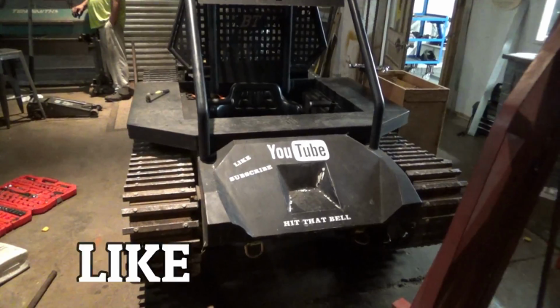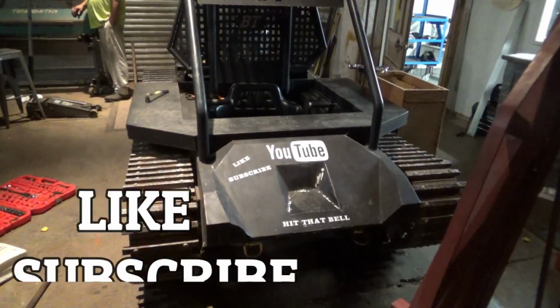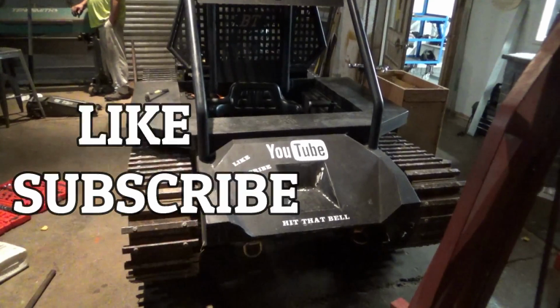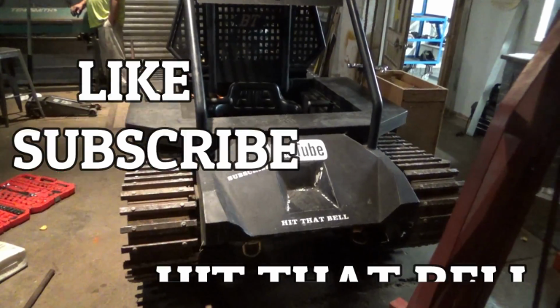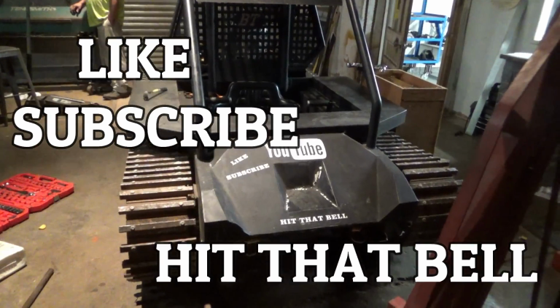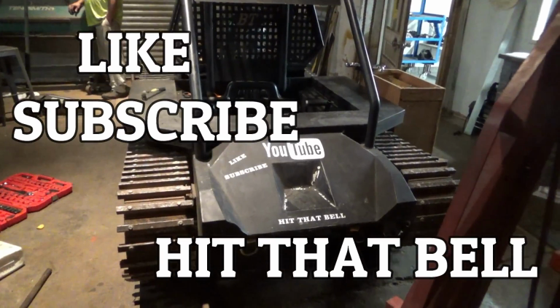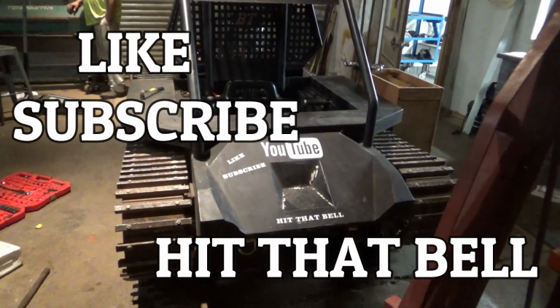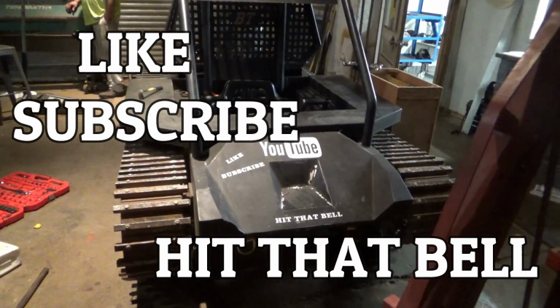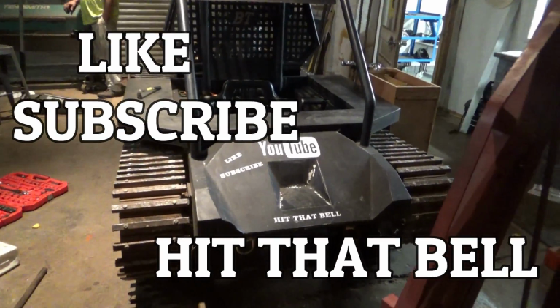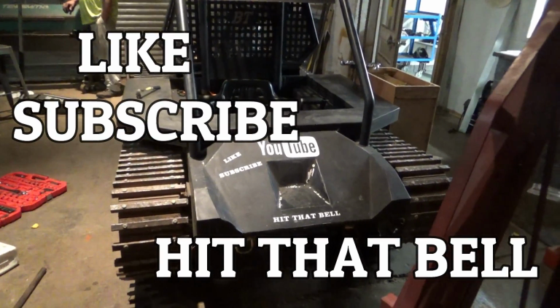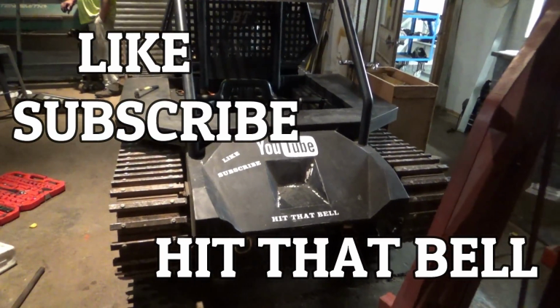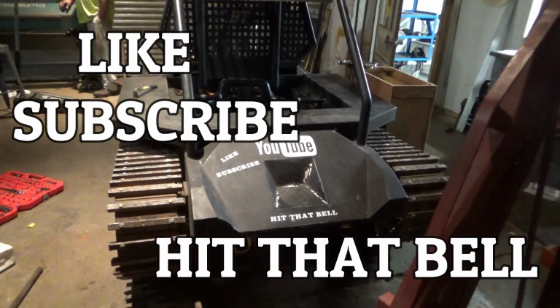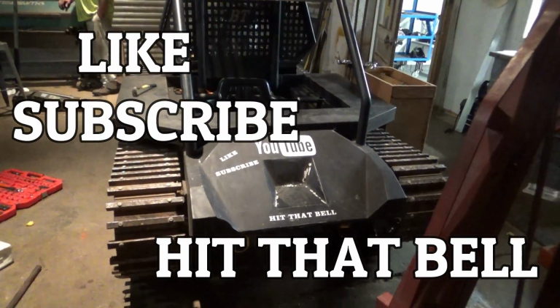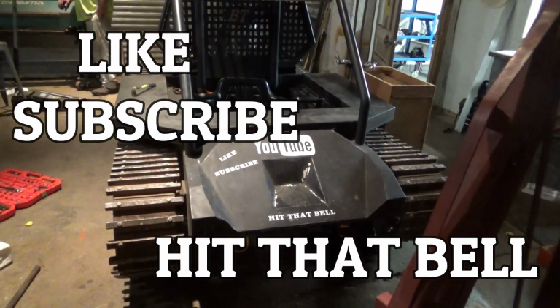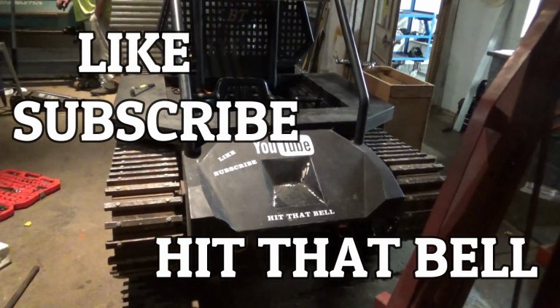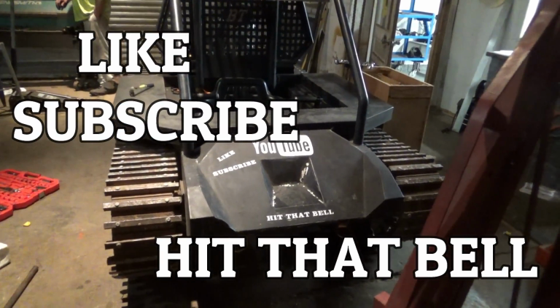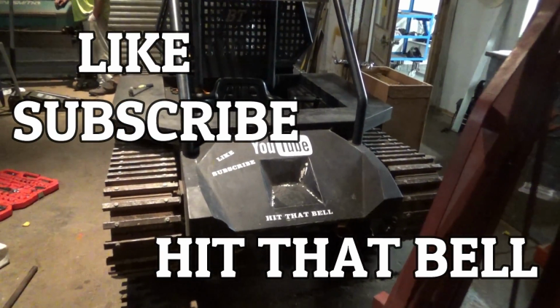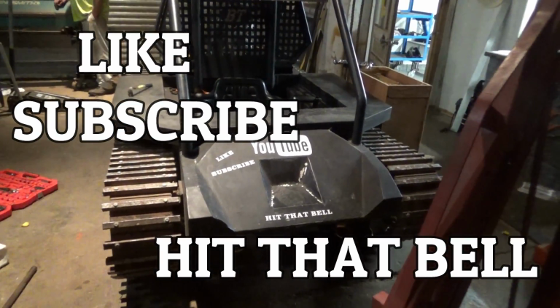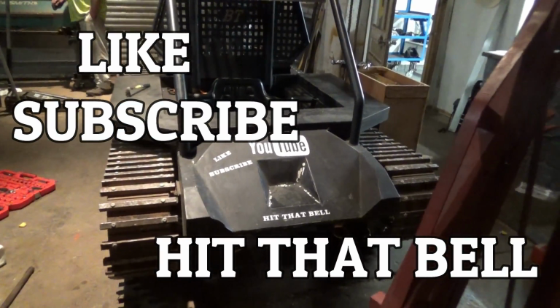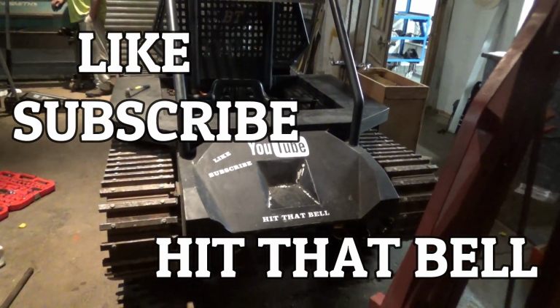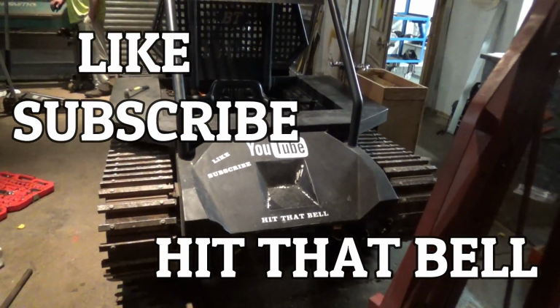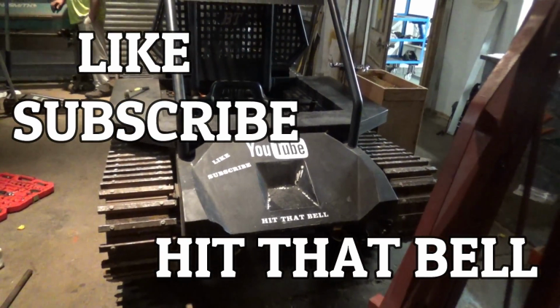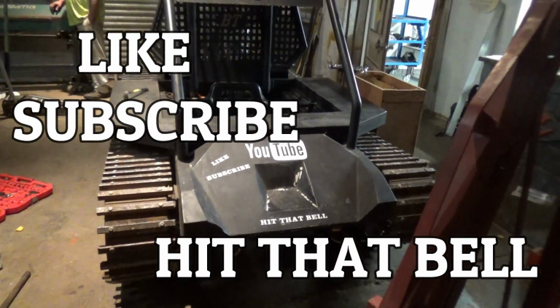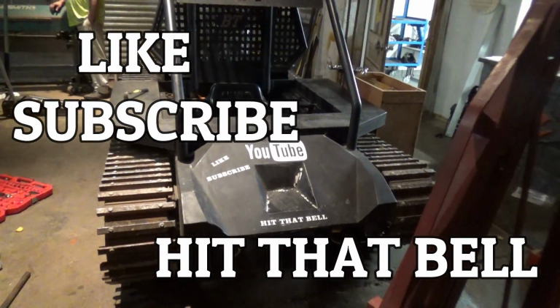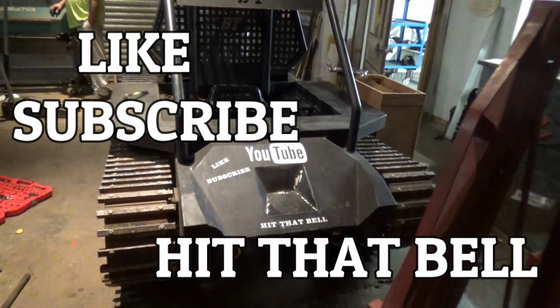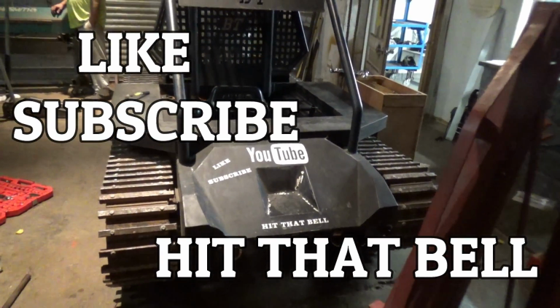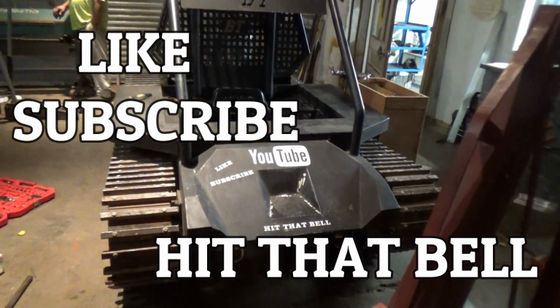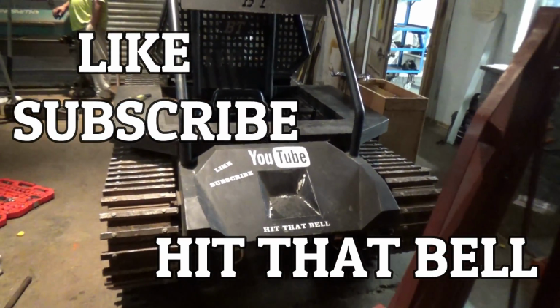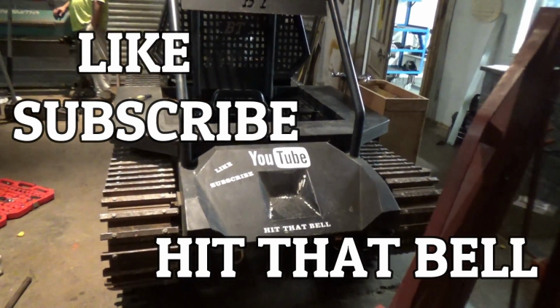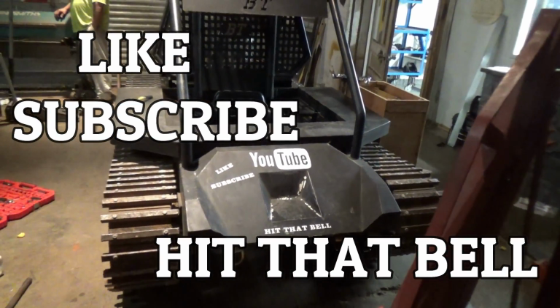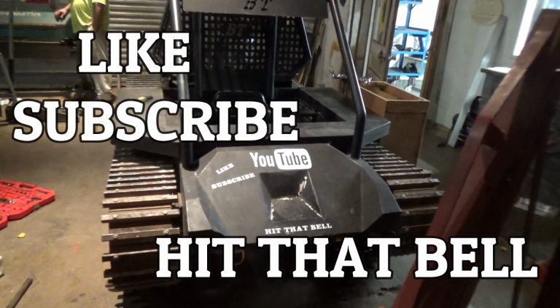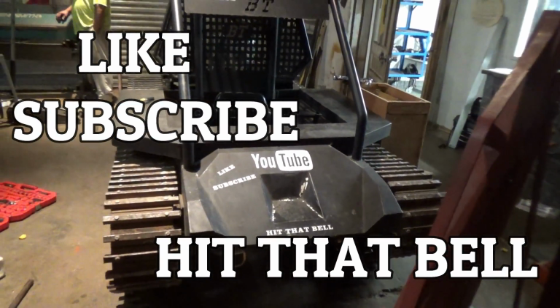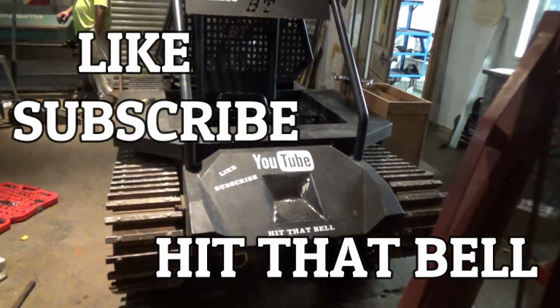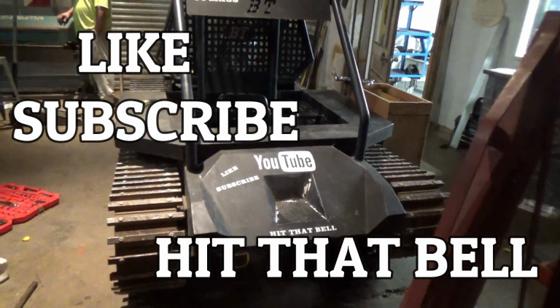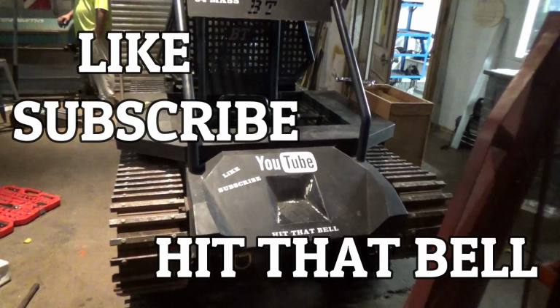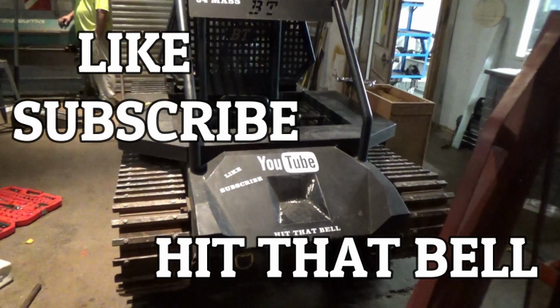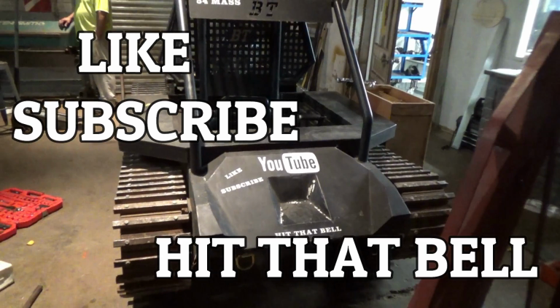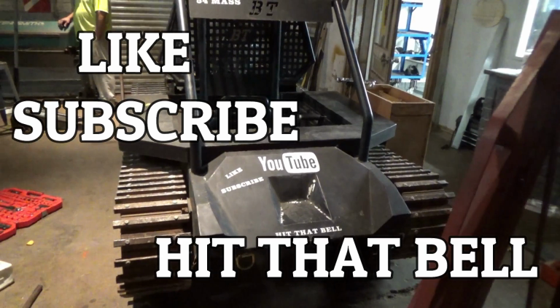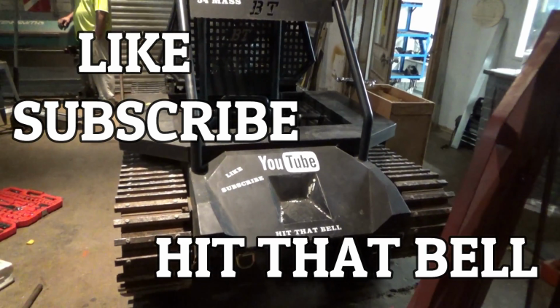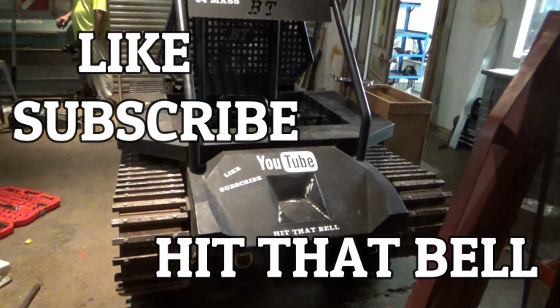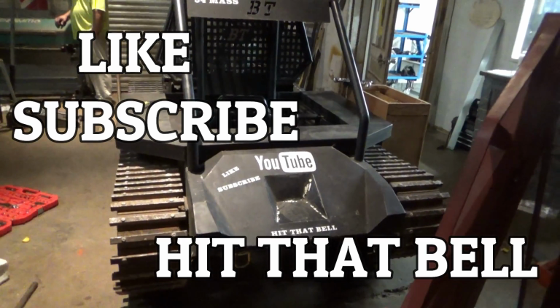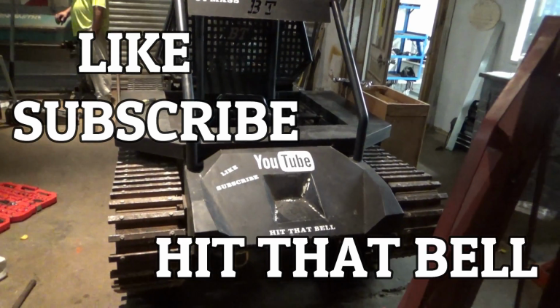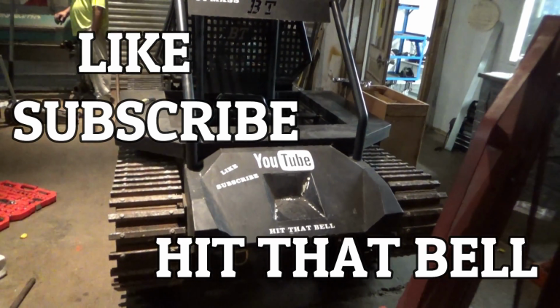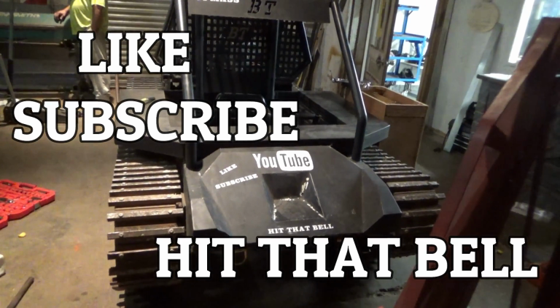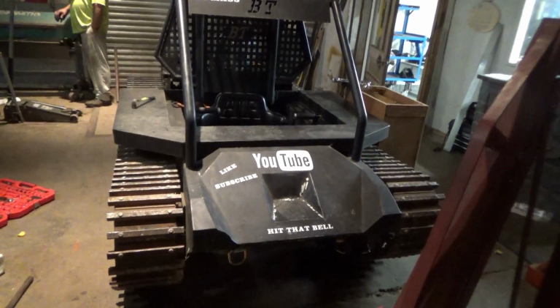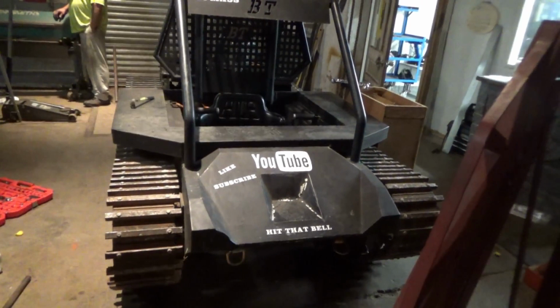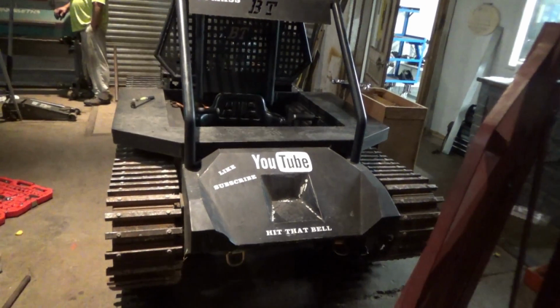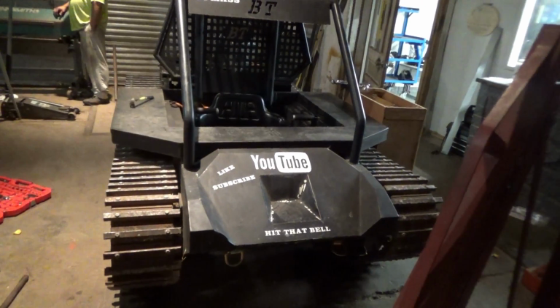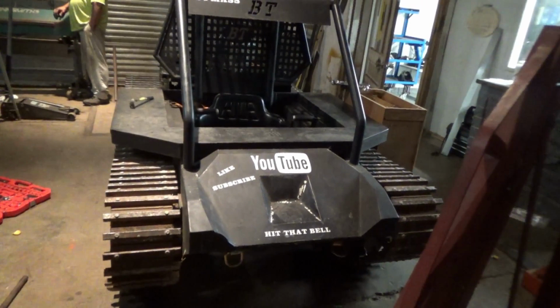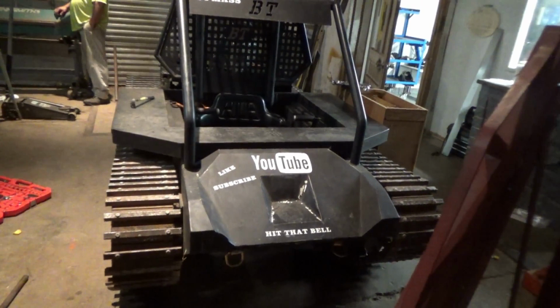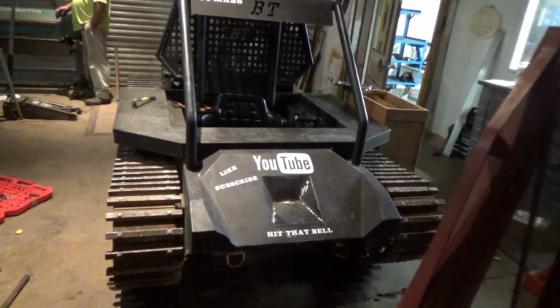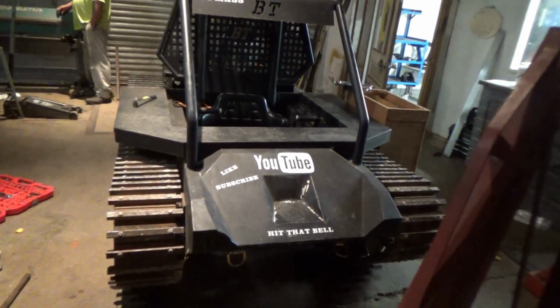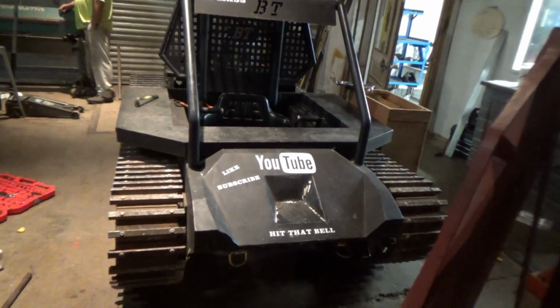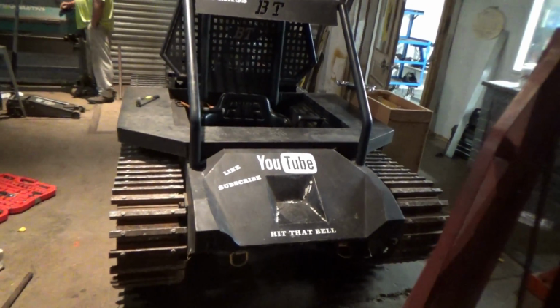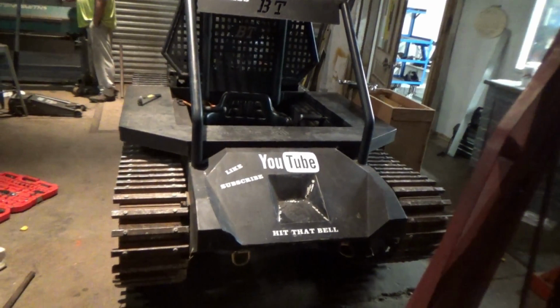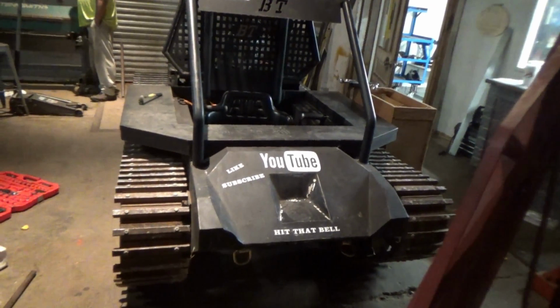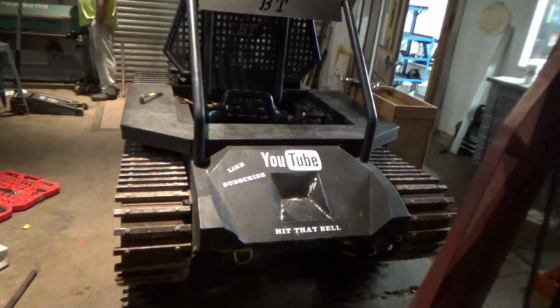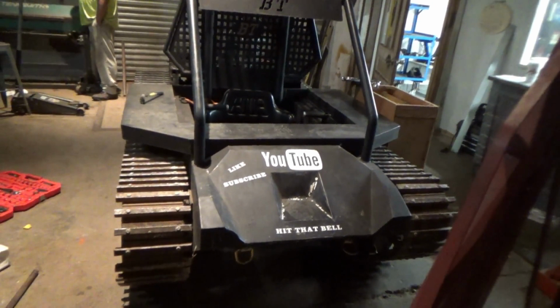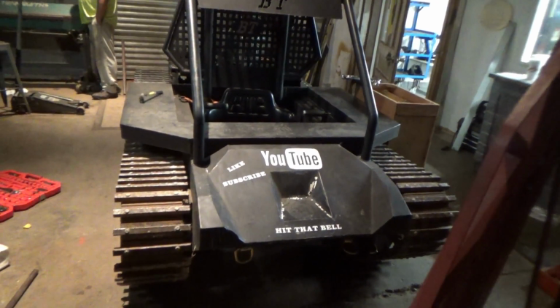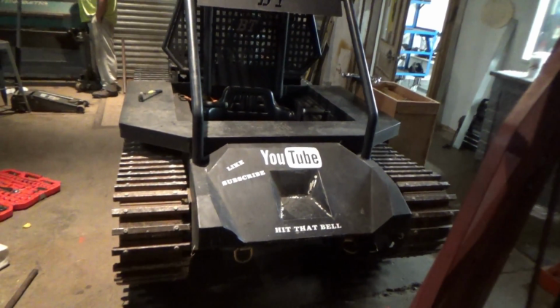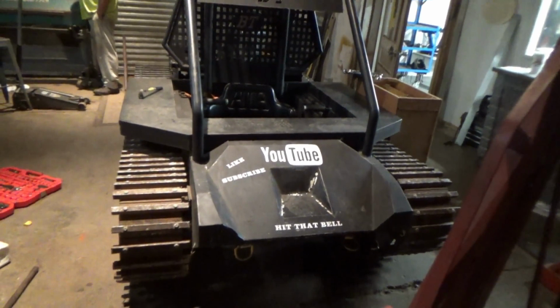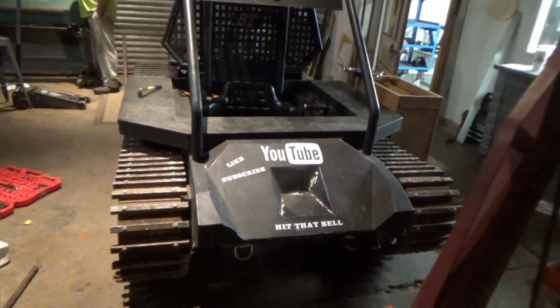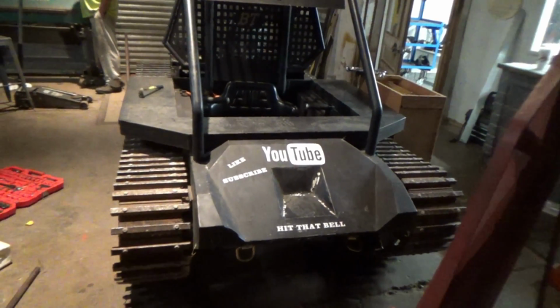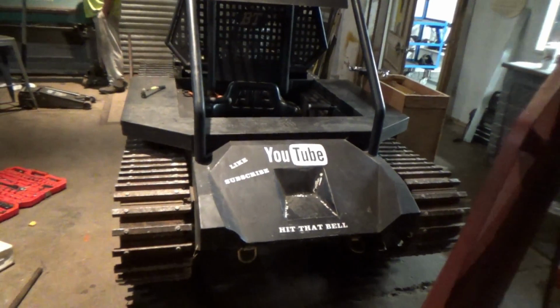Like, subscribe, hit the bell, share — whatever it is you're supposed to do. Help us out. Thank you for watching.